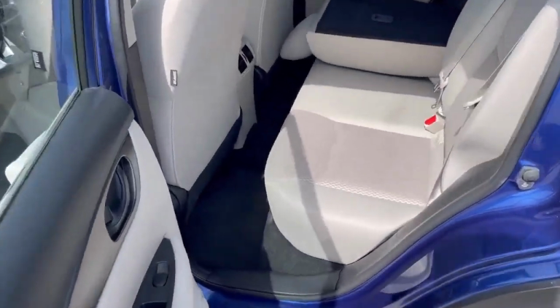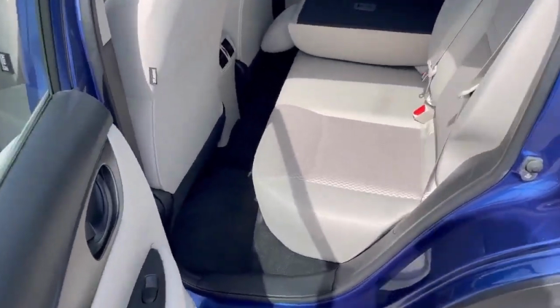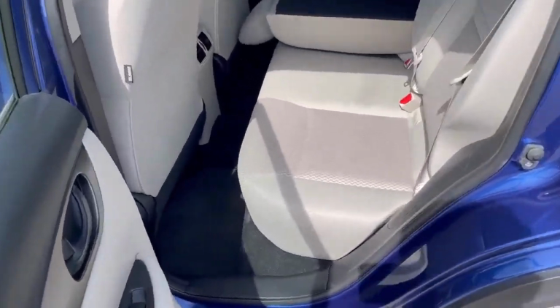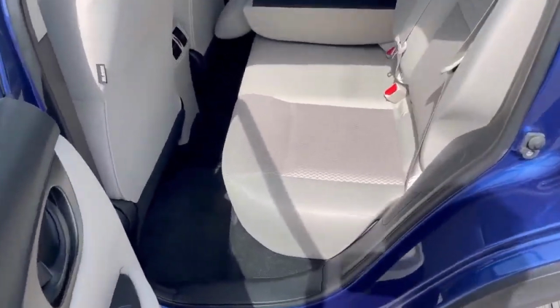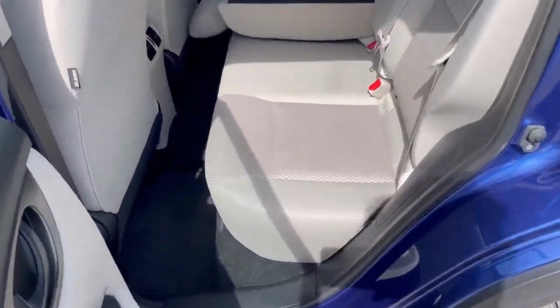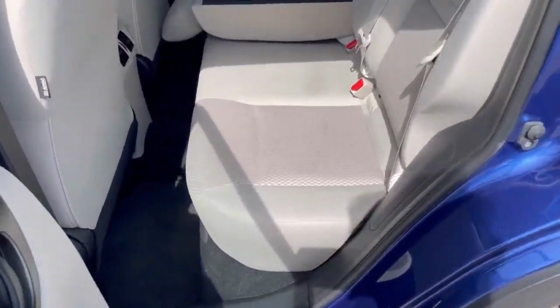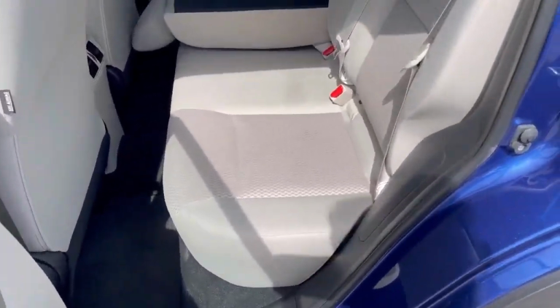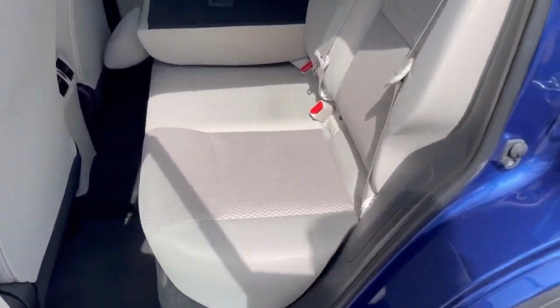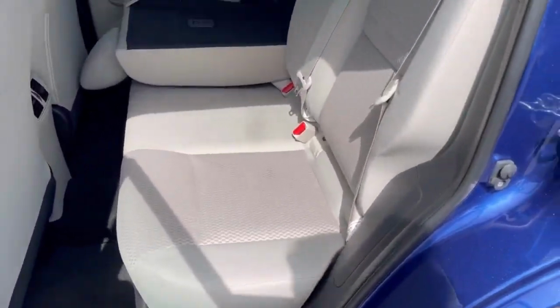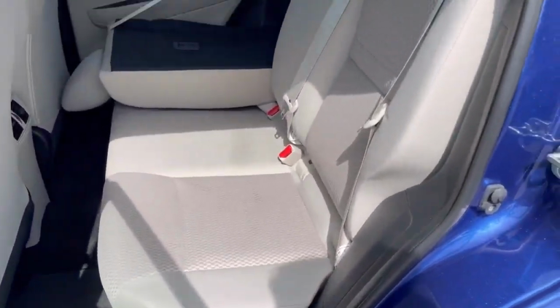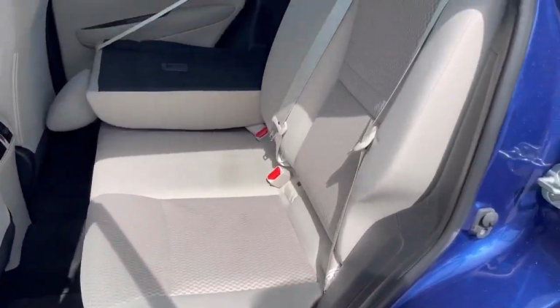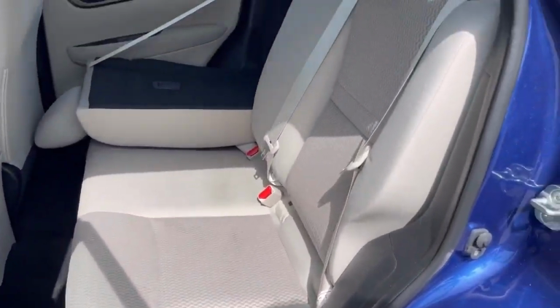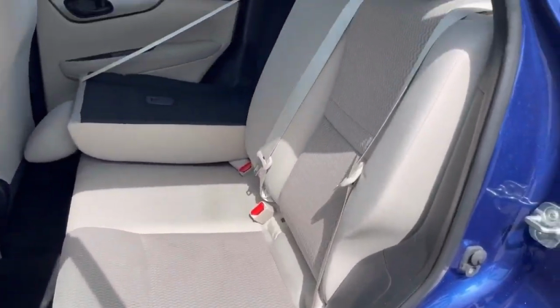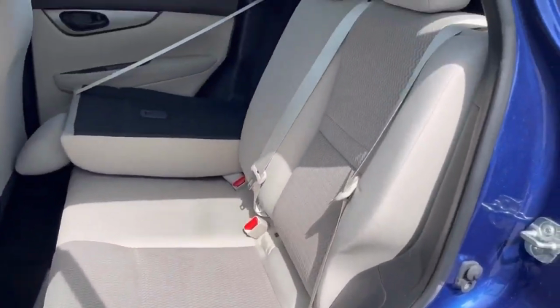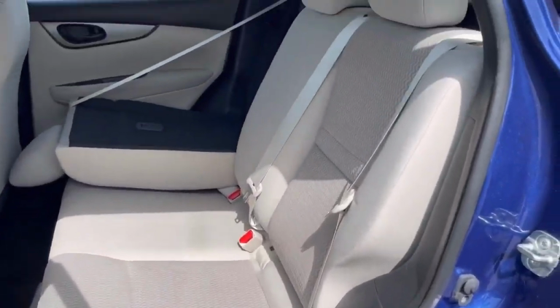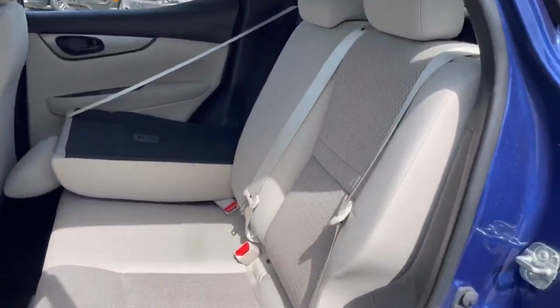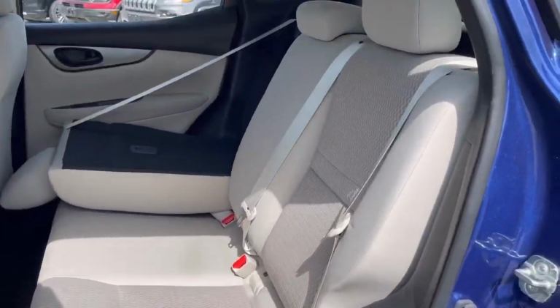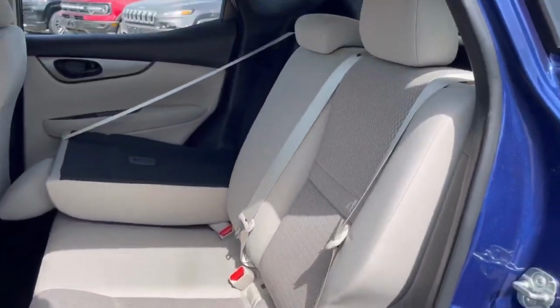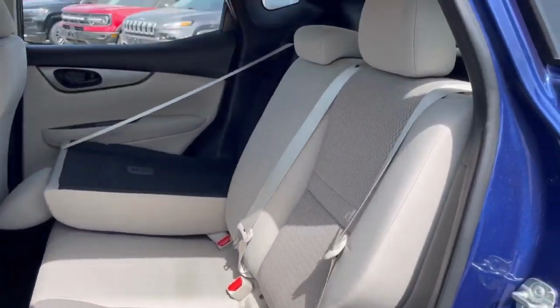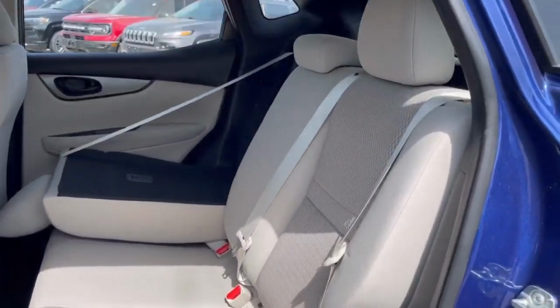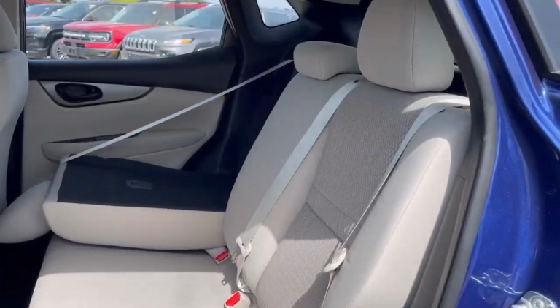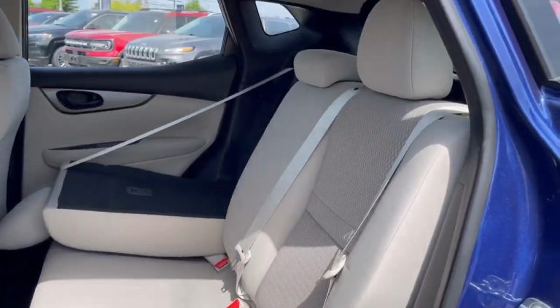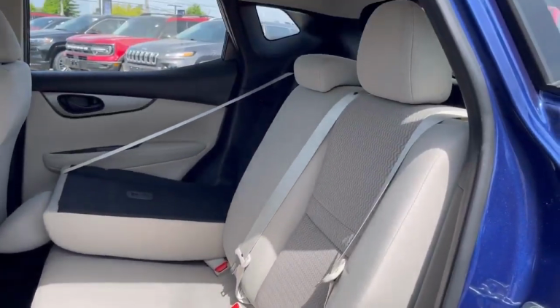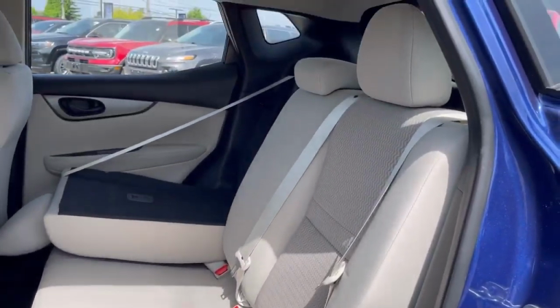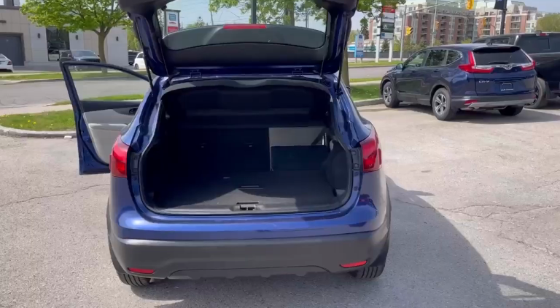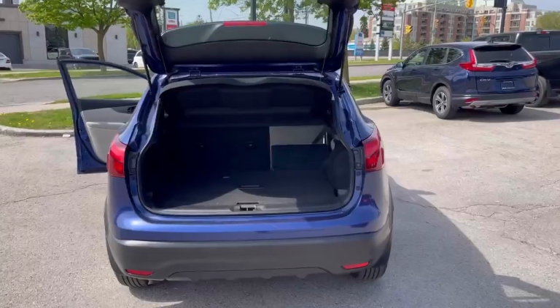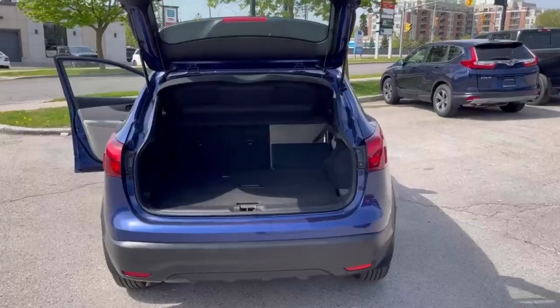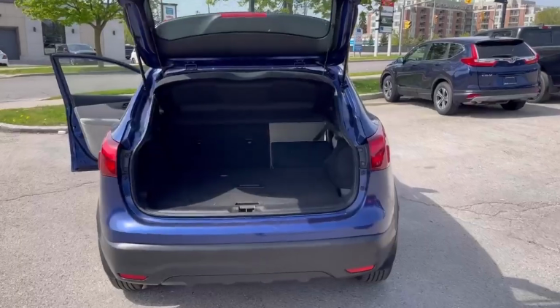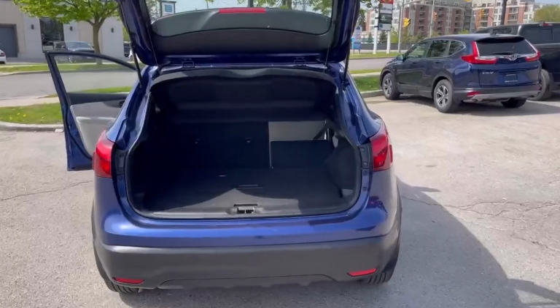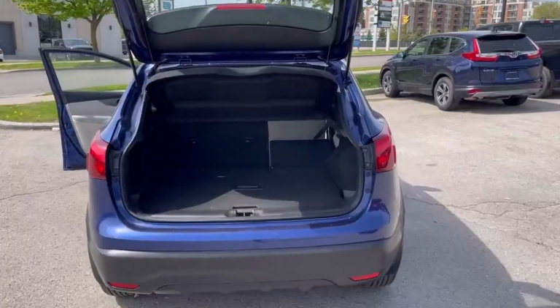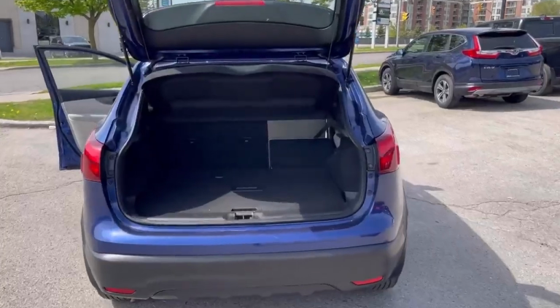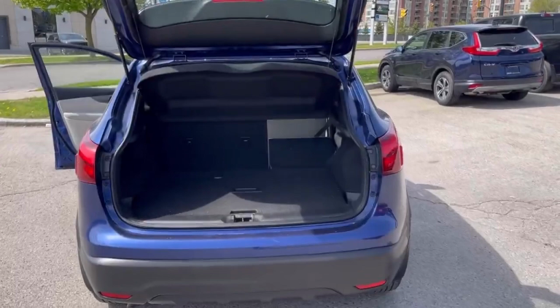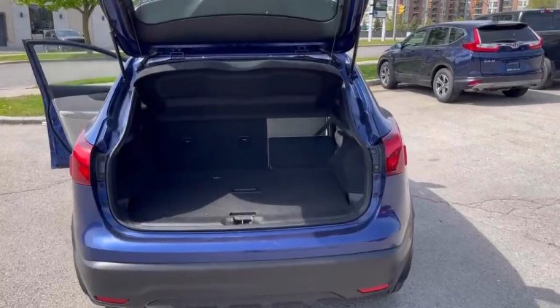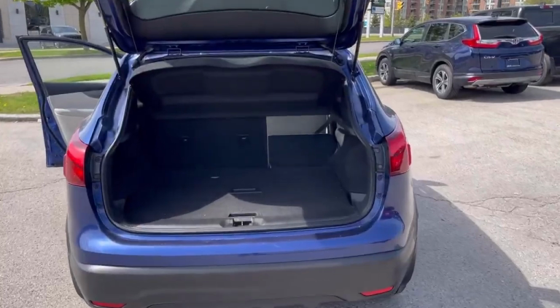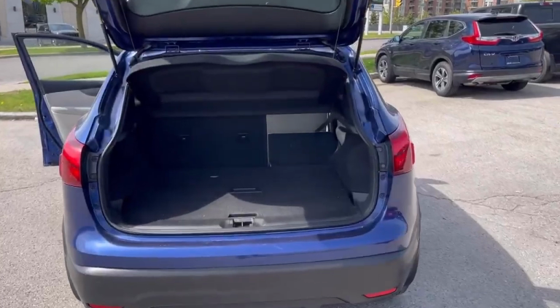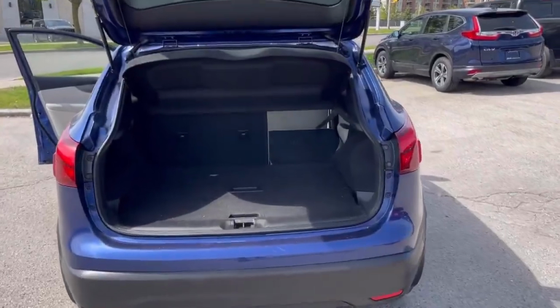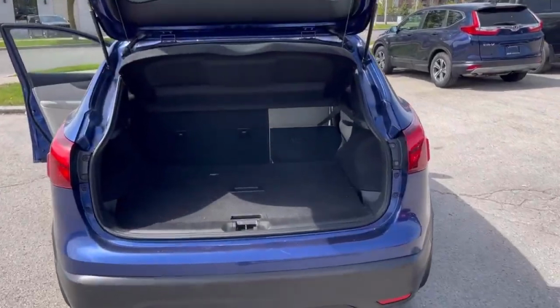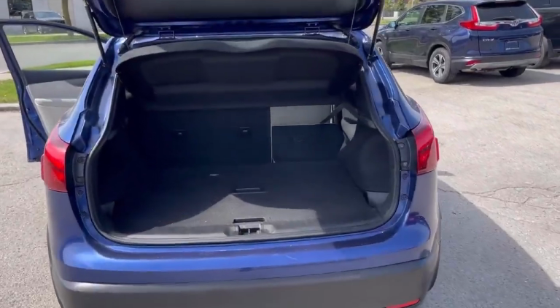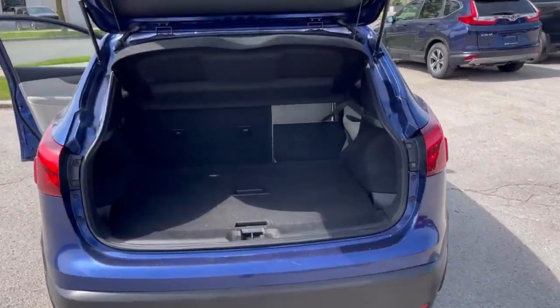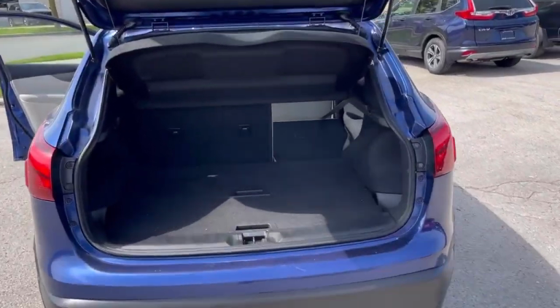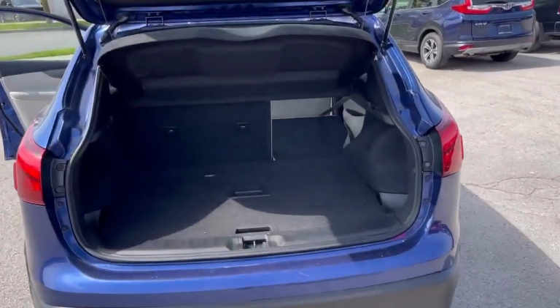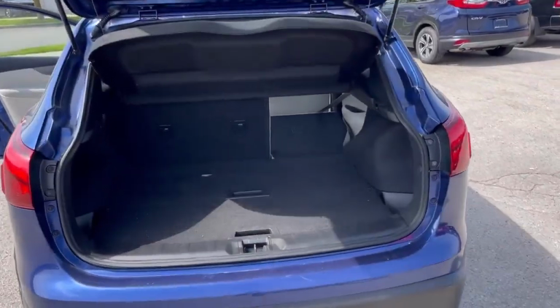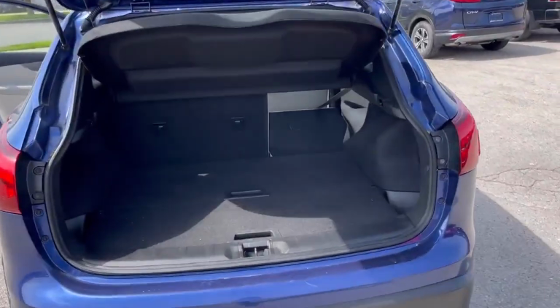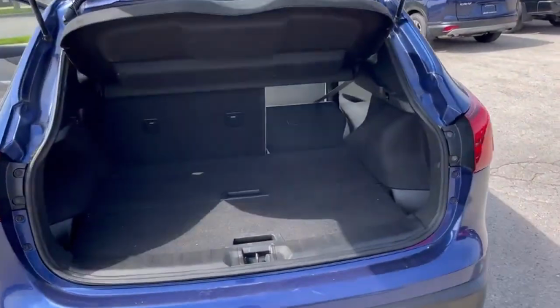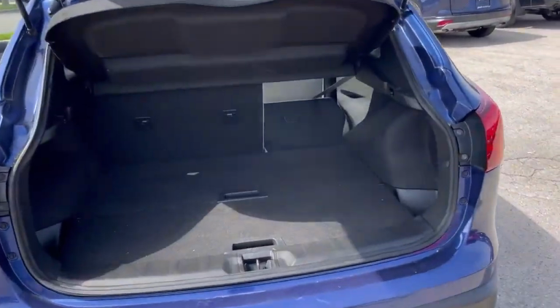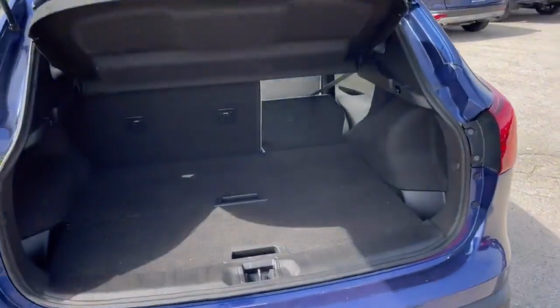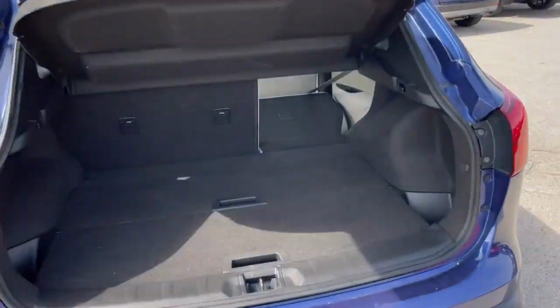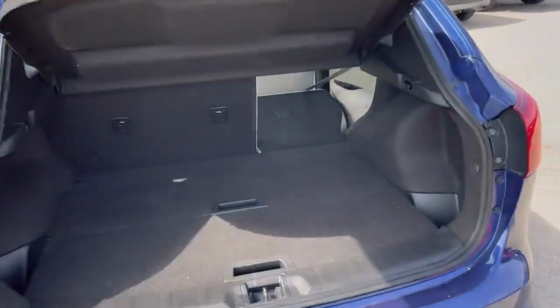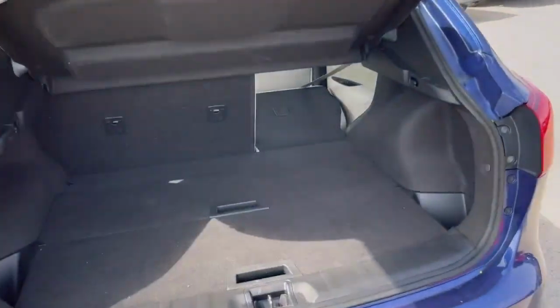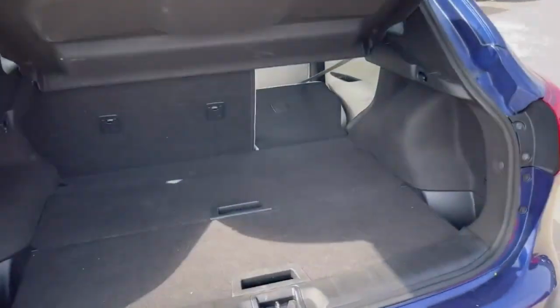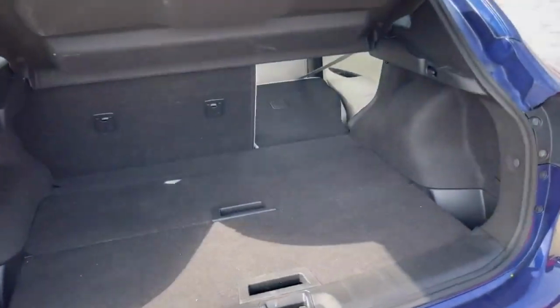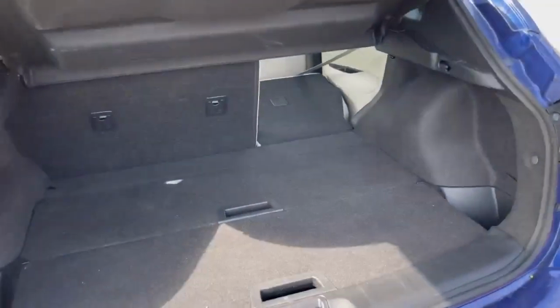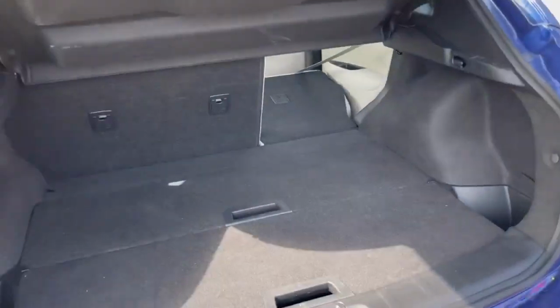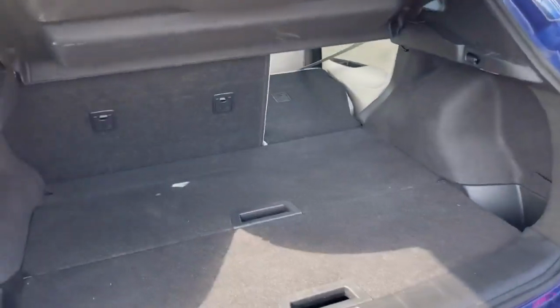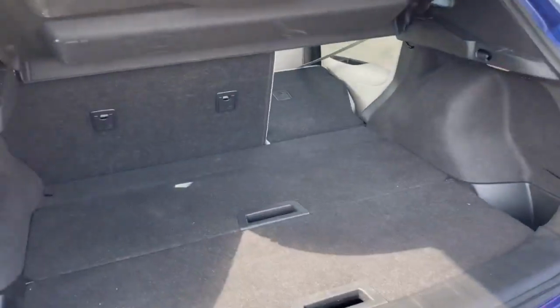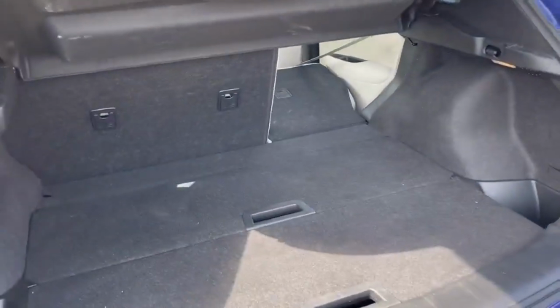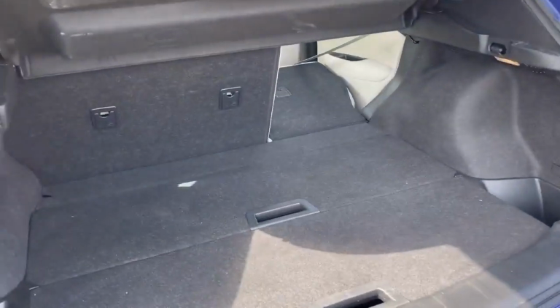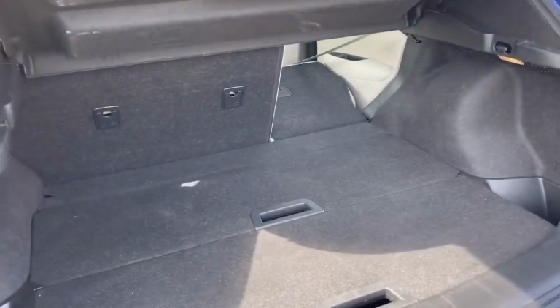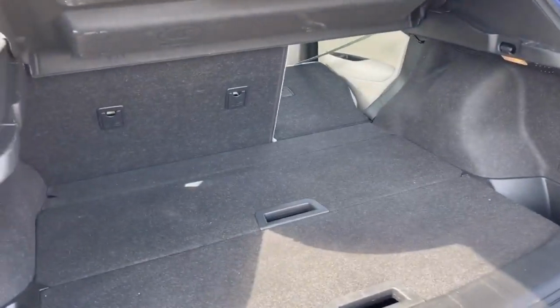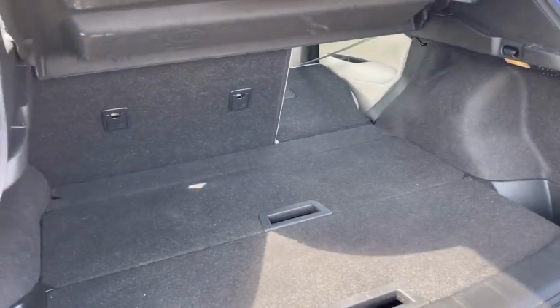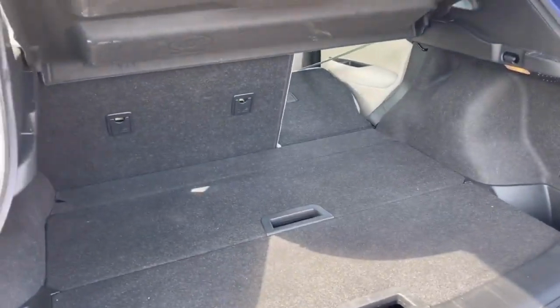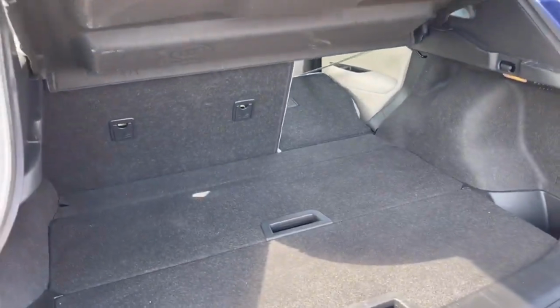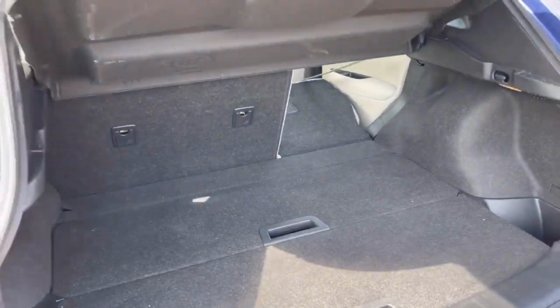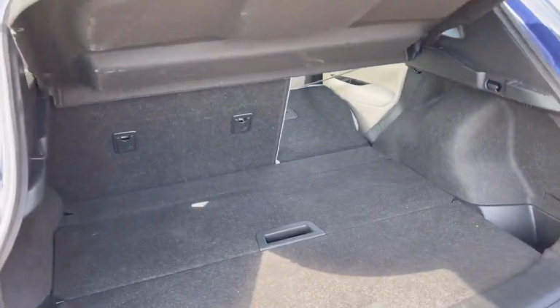Overall, the 2019 Nissan Qashqai S All-Wheel Drive is an amazing compact crossover SUV.